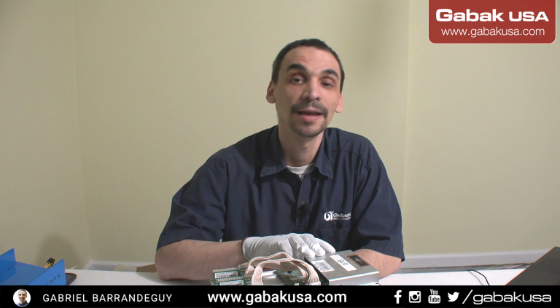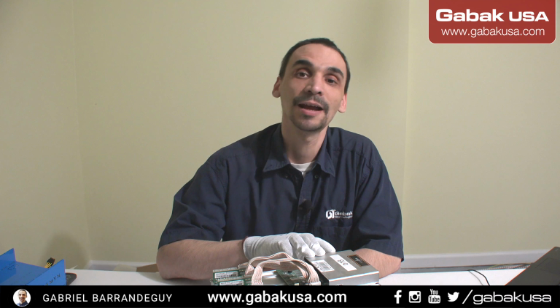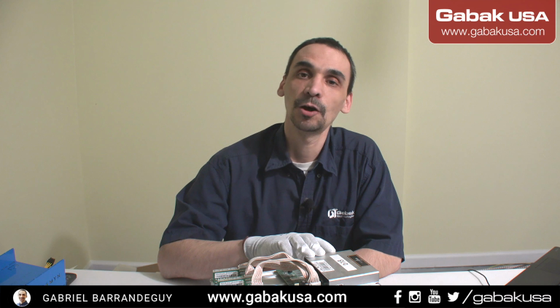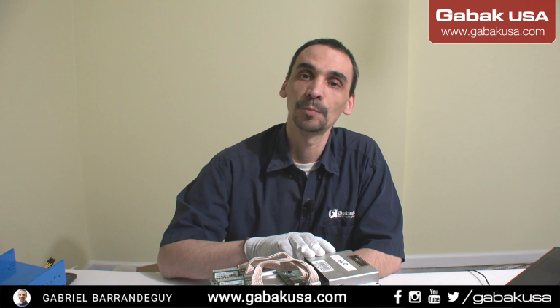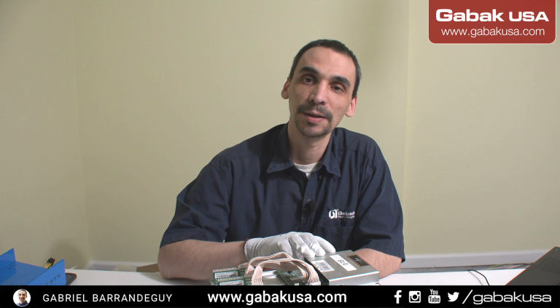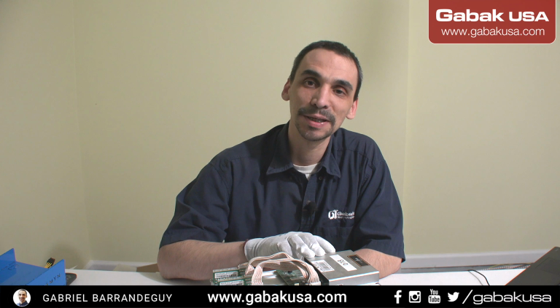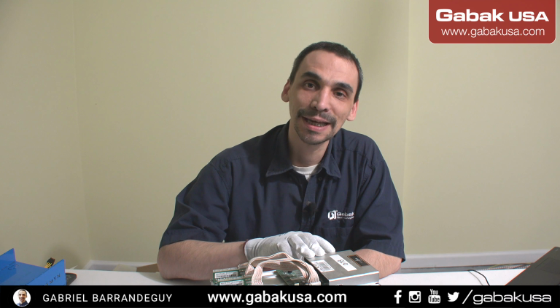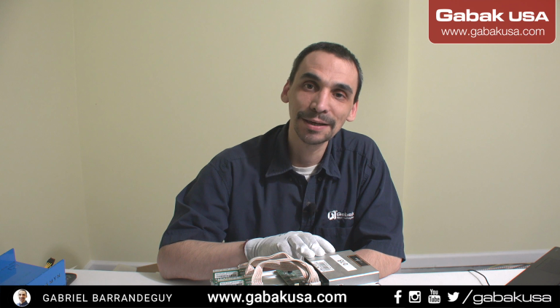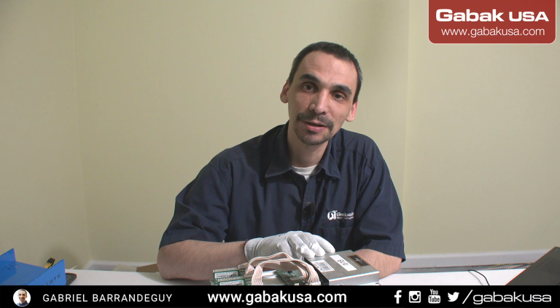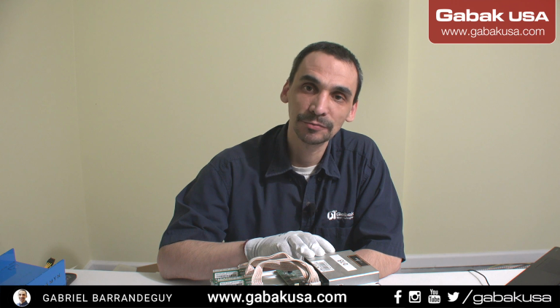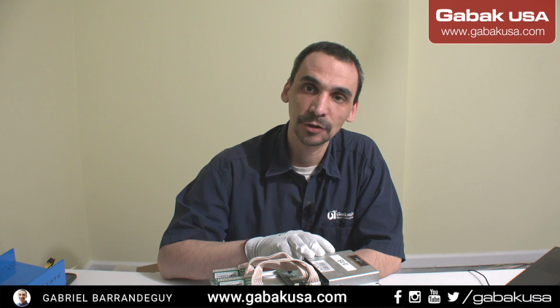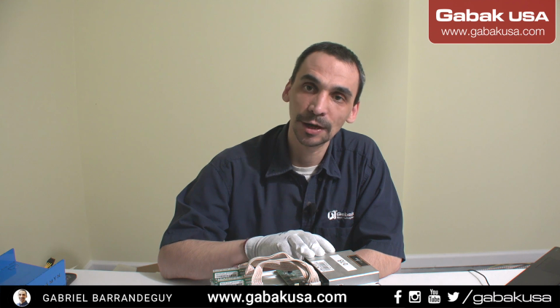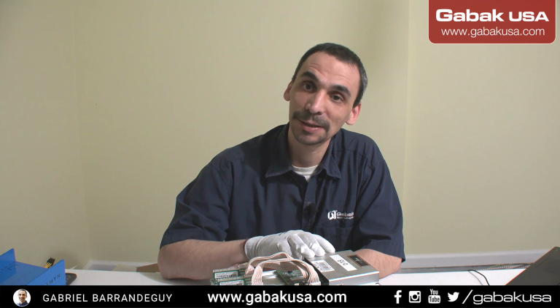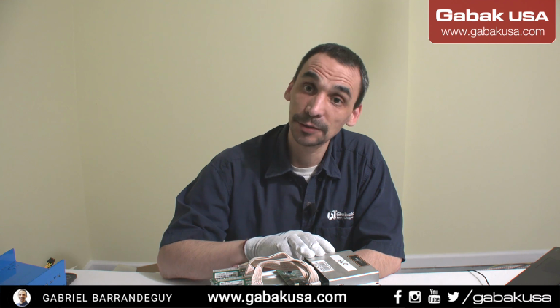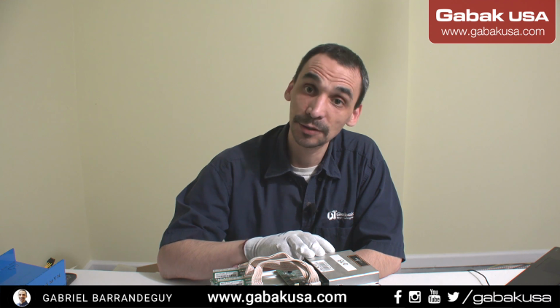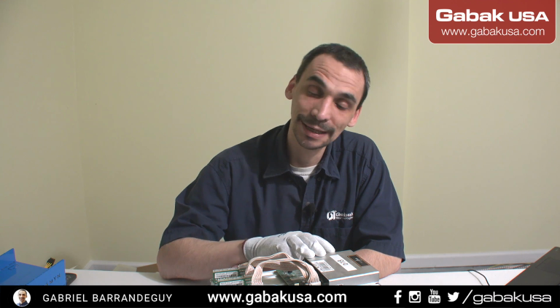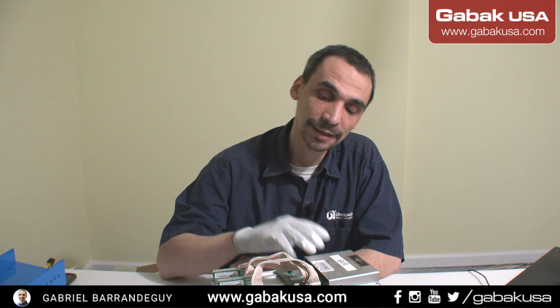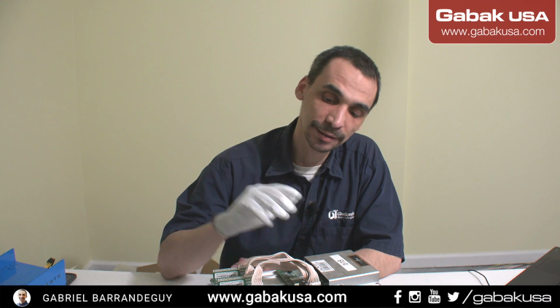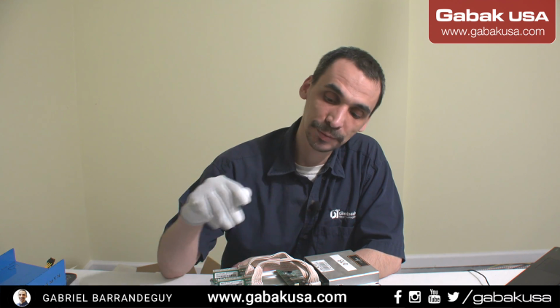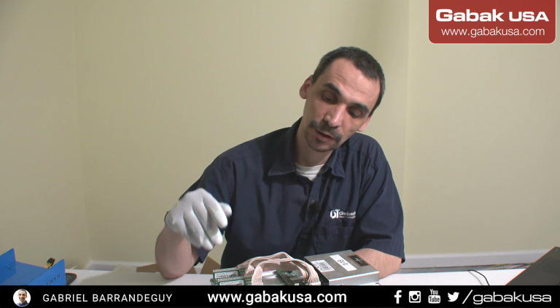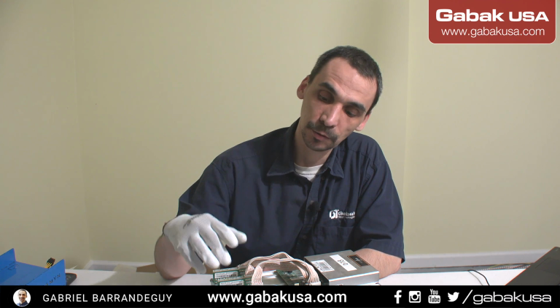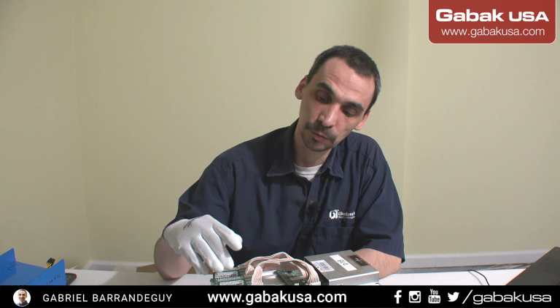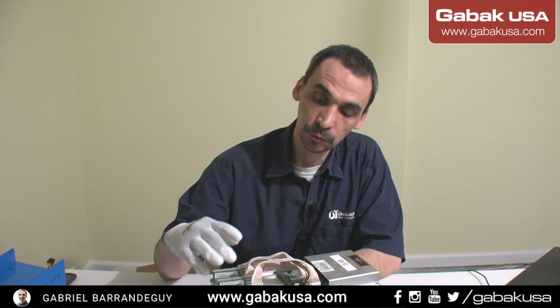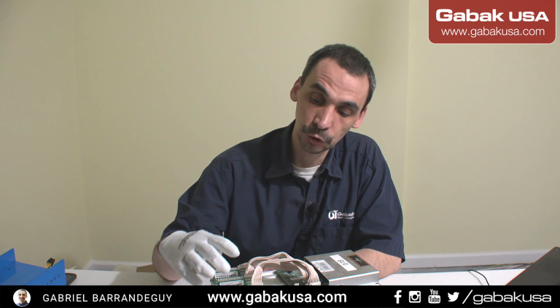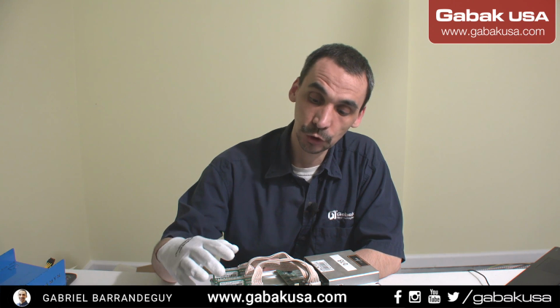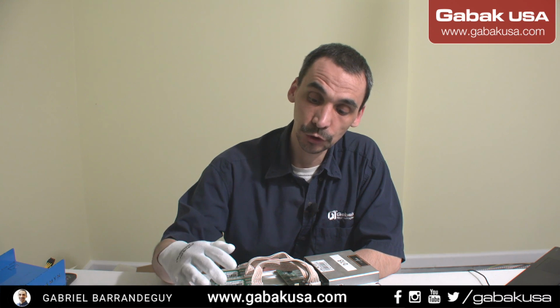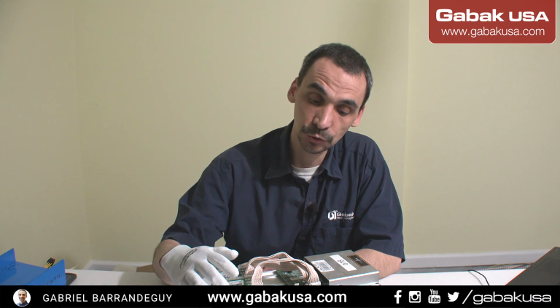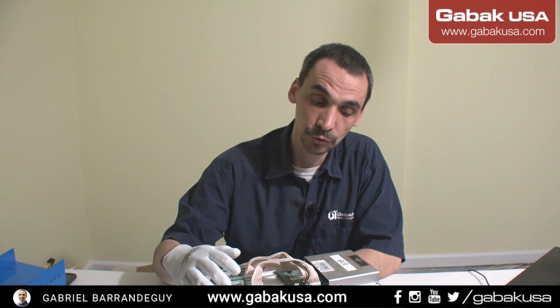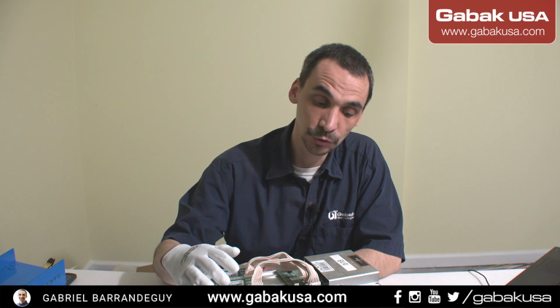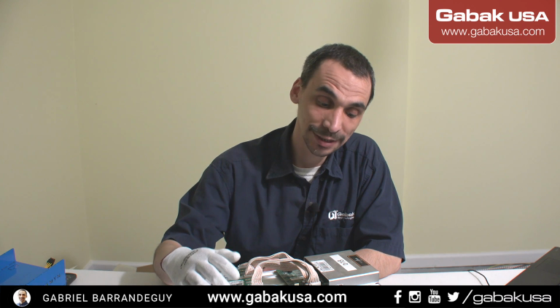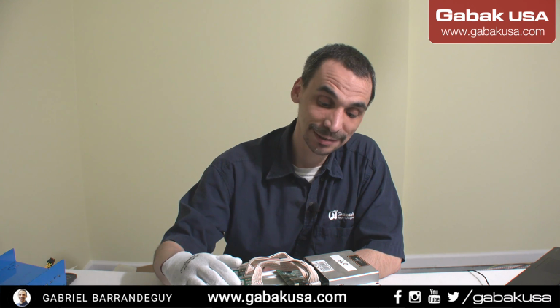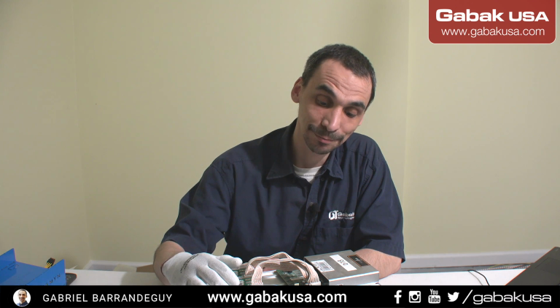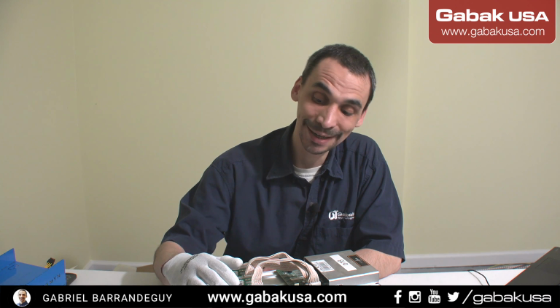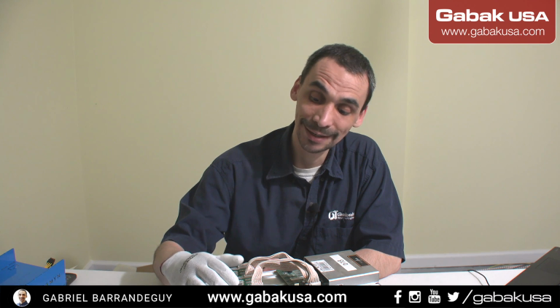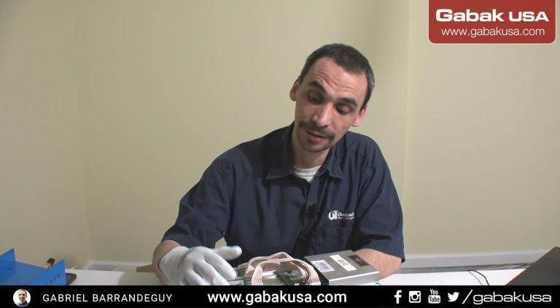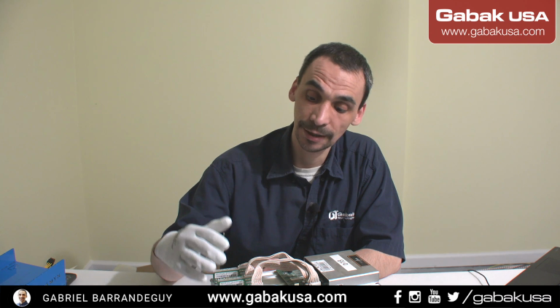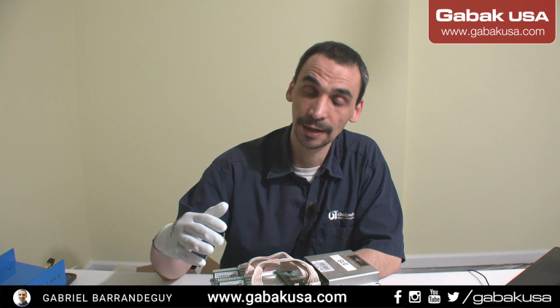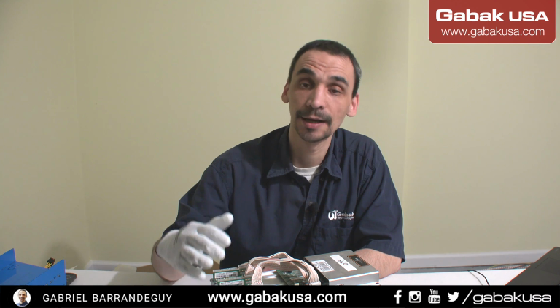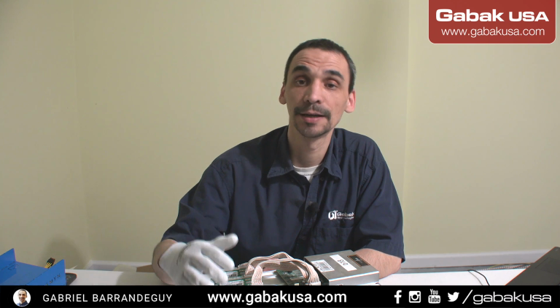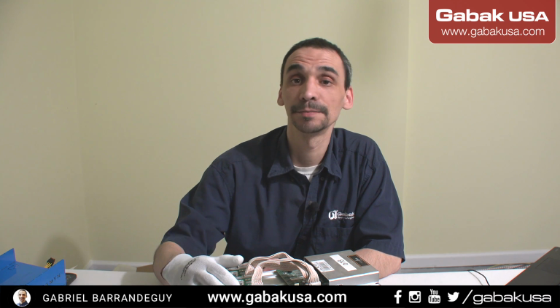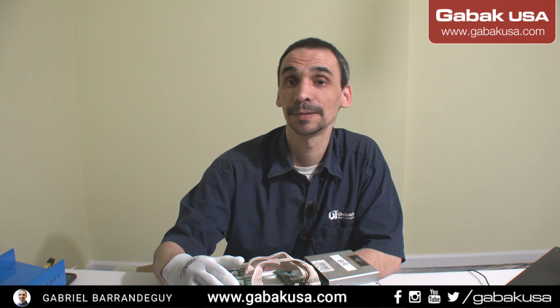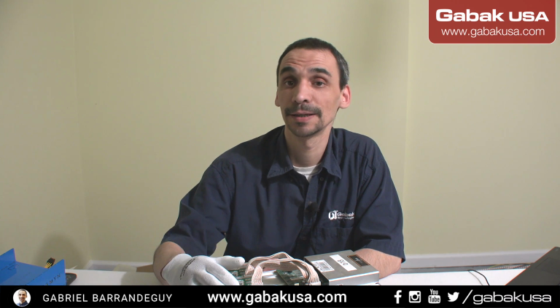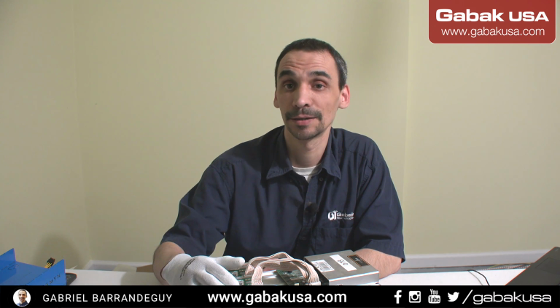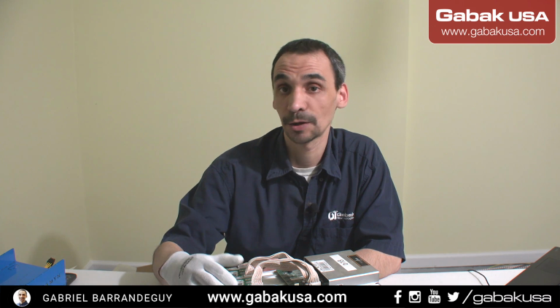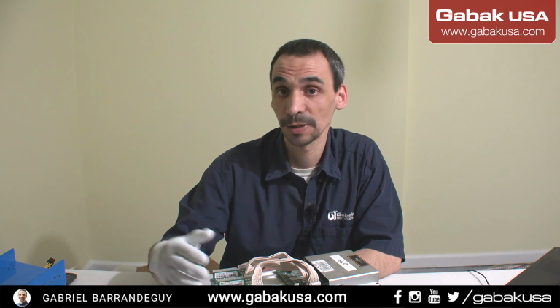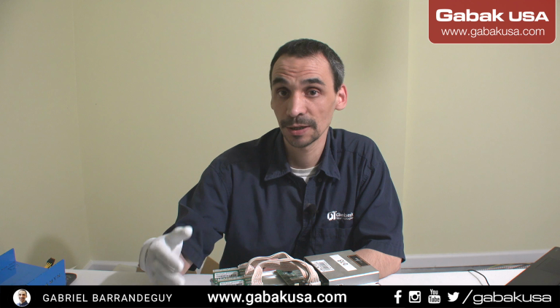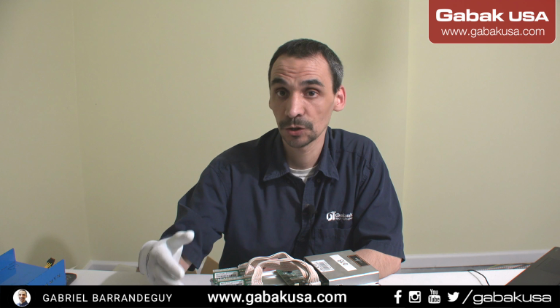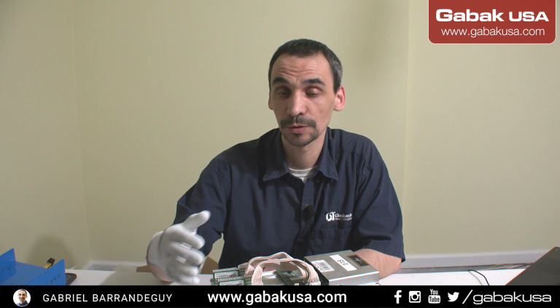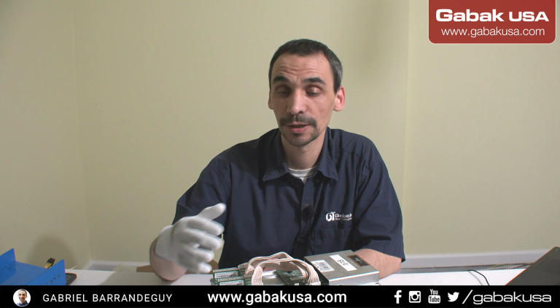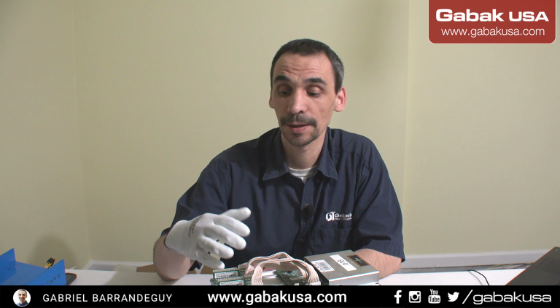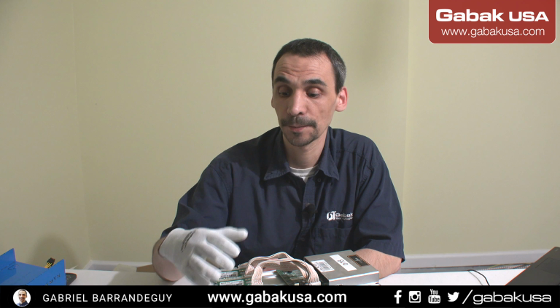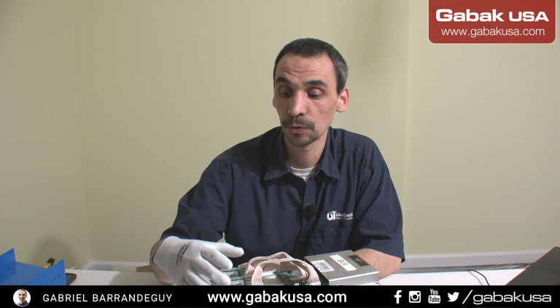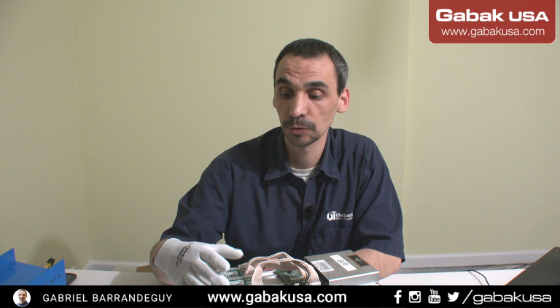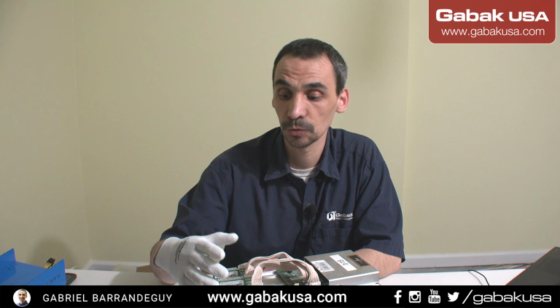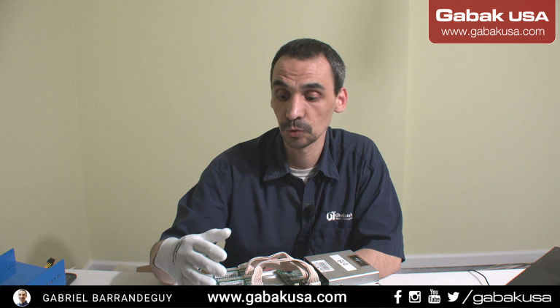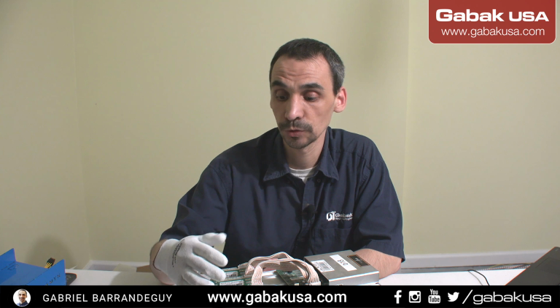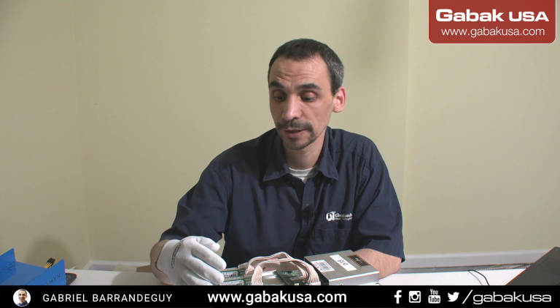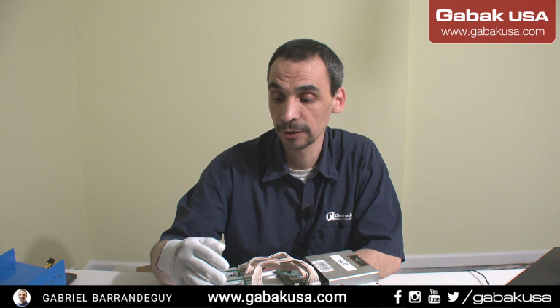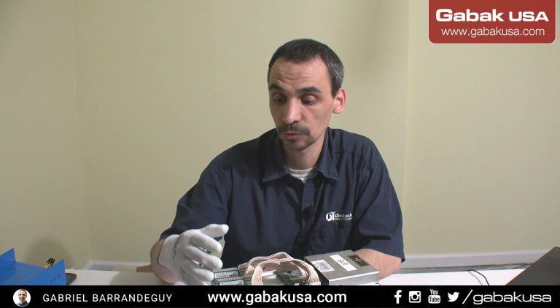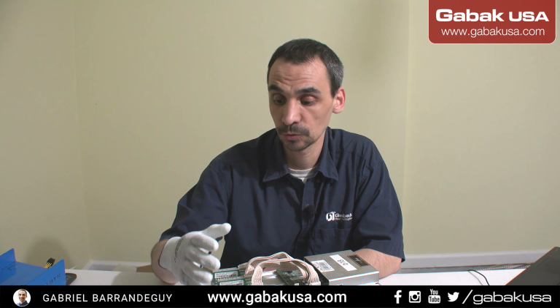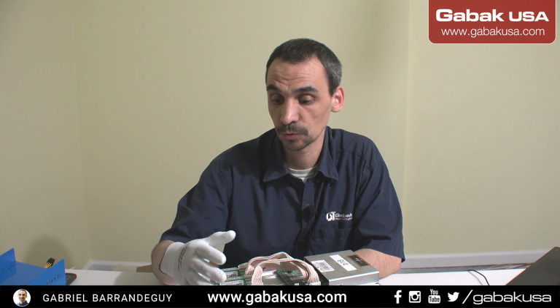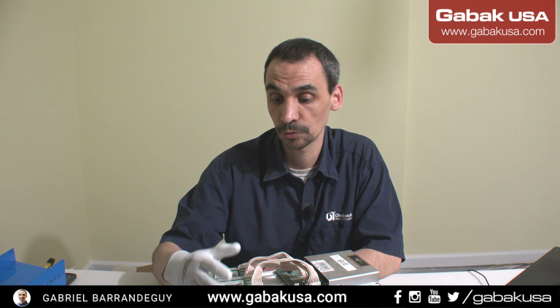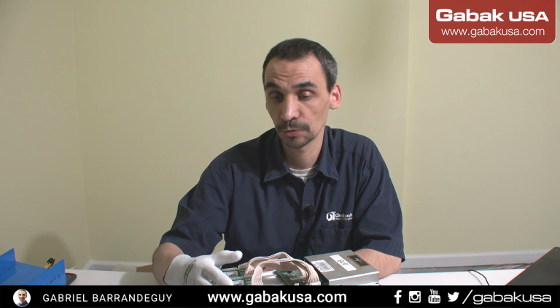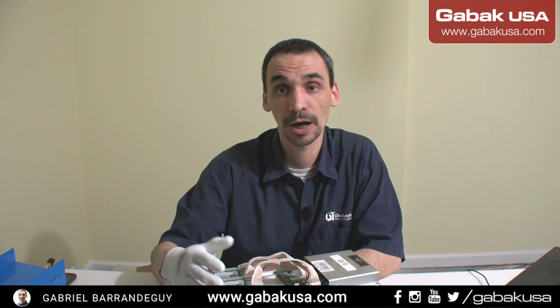Hello, my name is Gabriel from GABAQSA. In this video I'm going to show you this miner and the recommendations on how you have to maintain these kinds of computers.